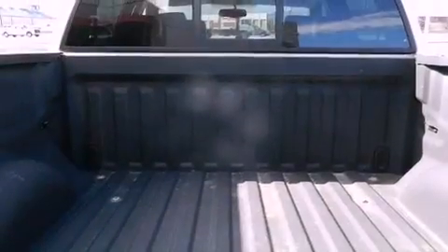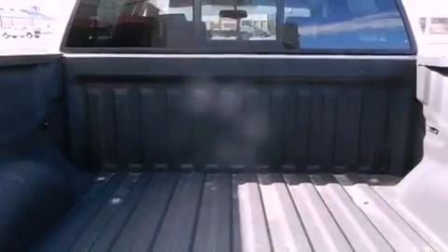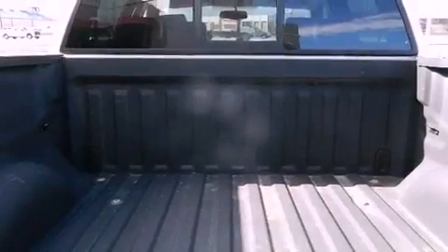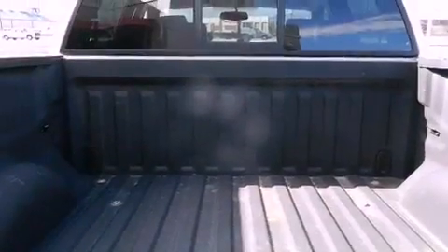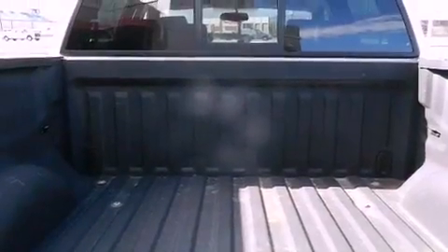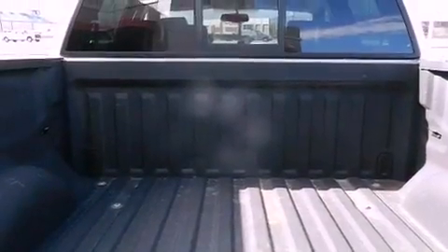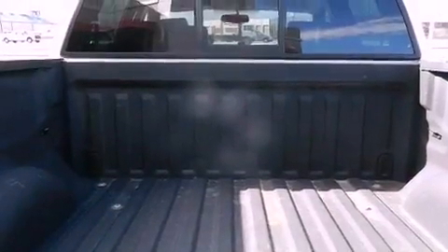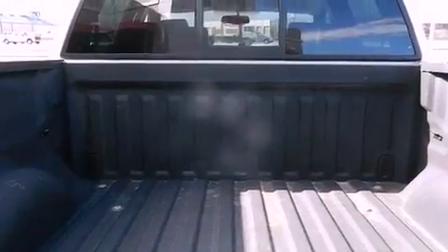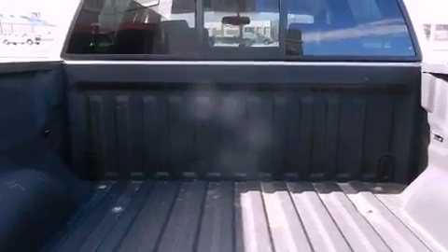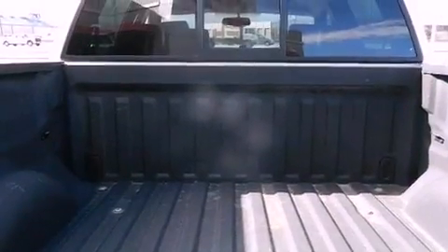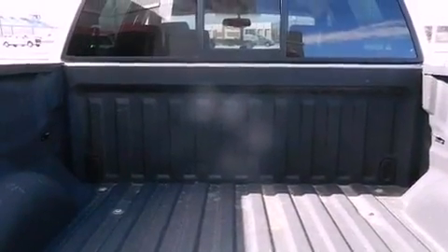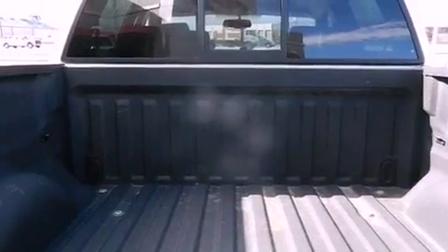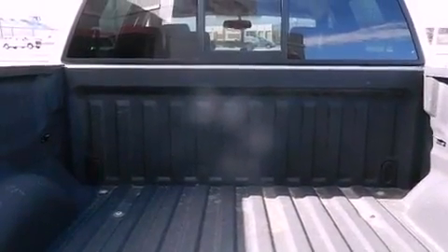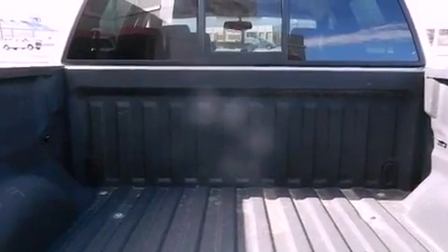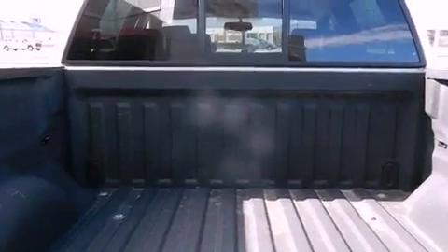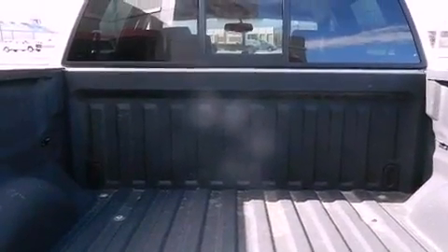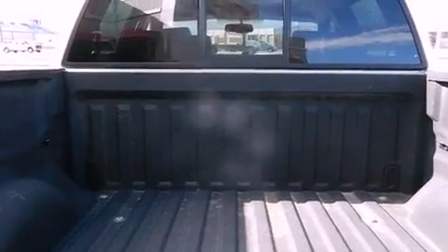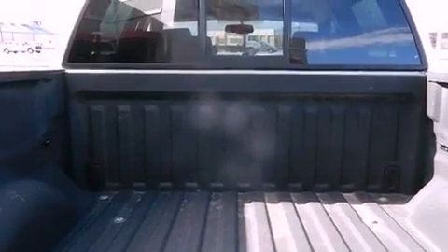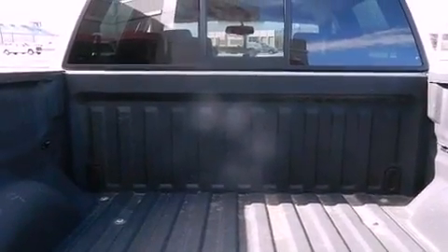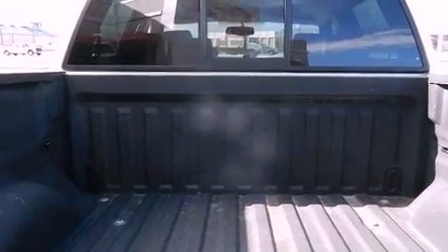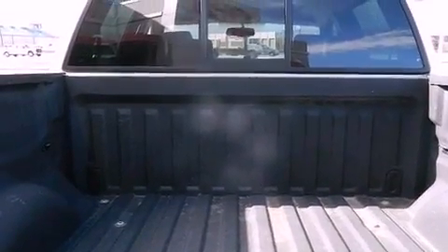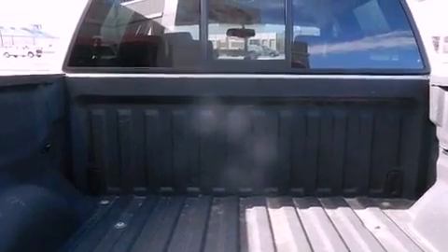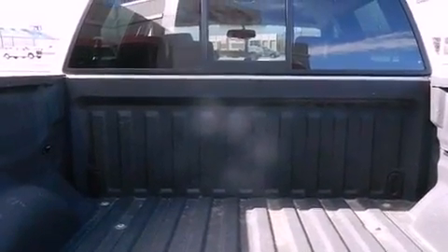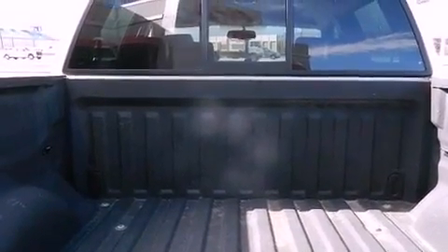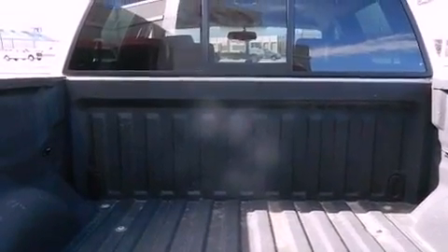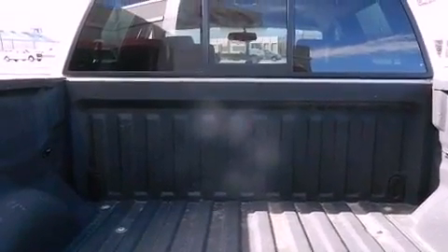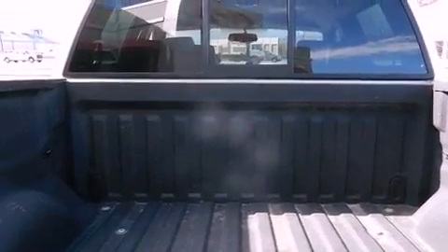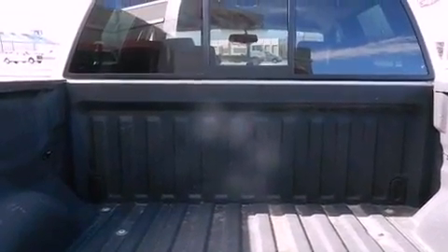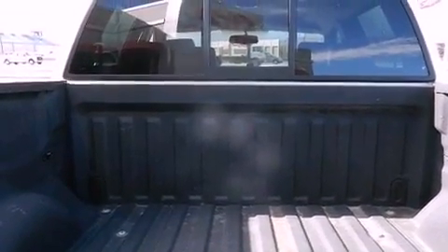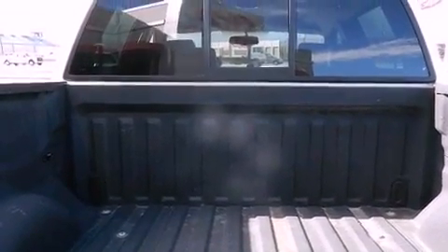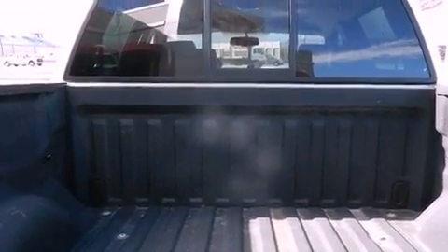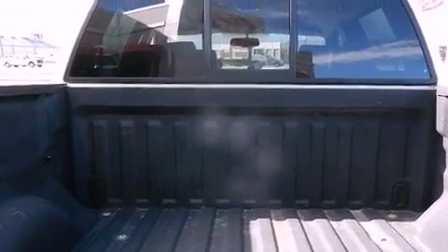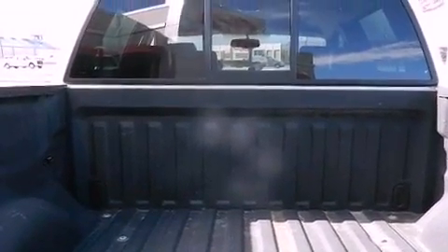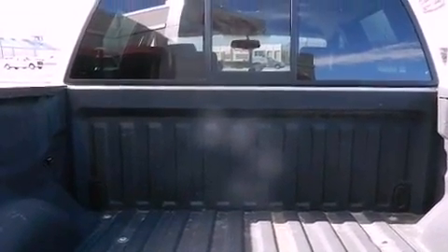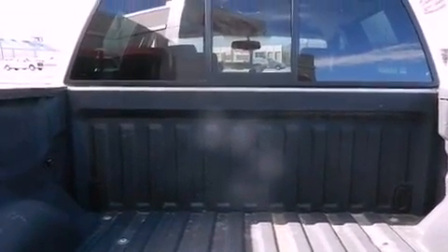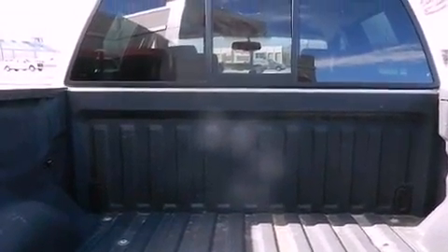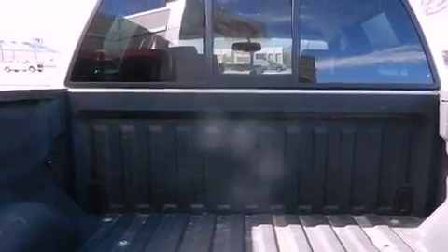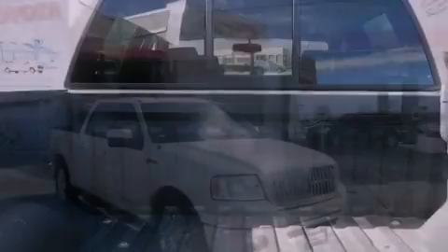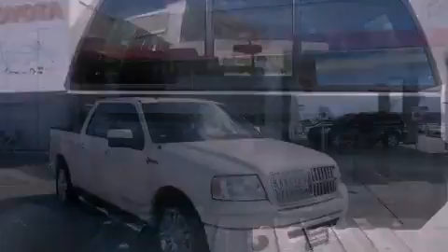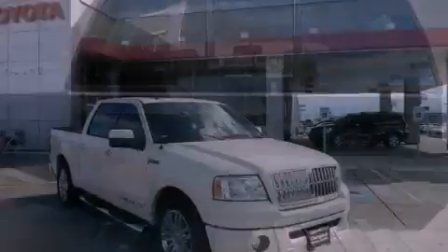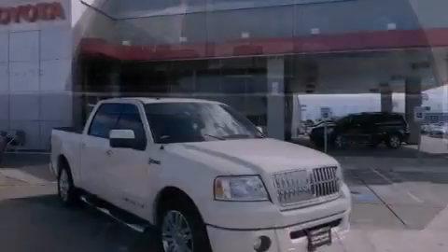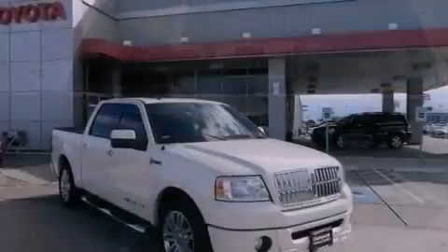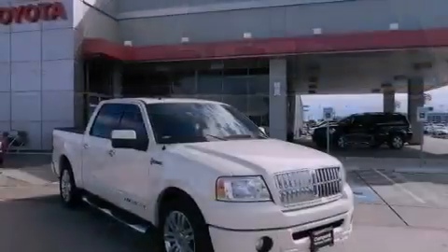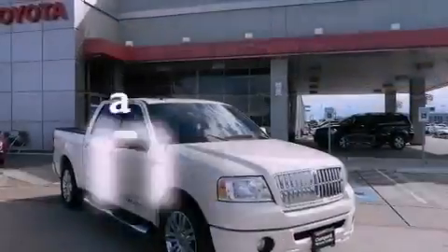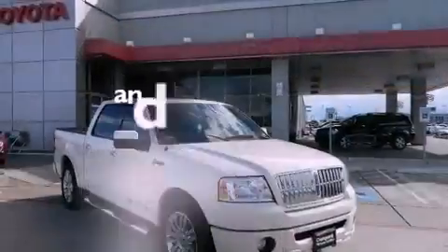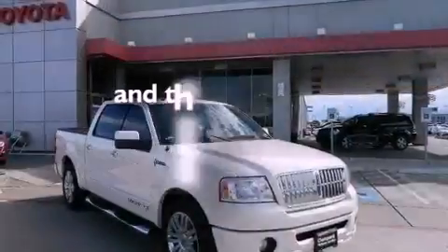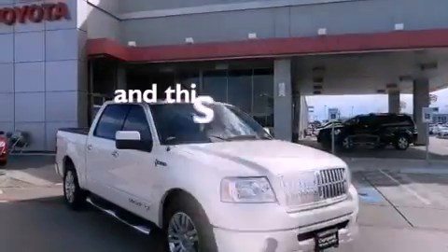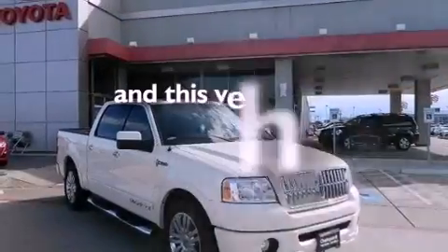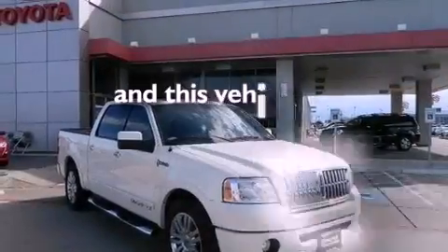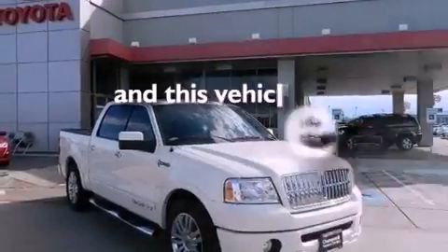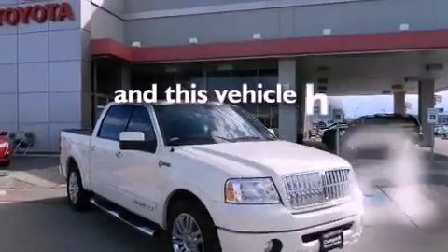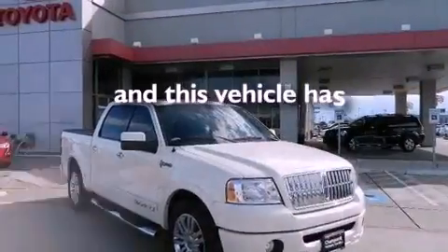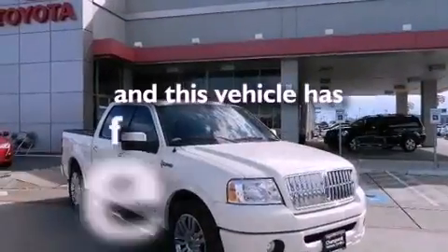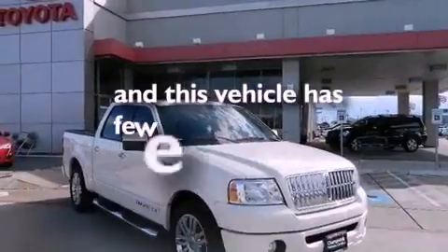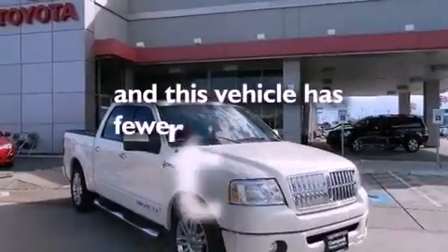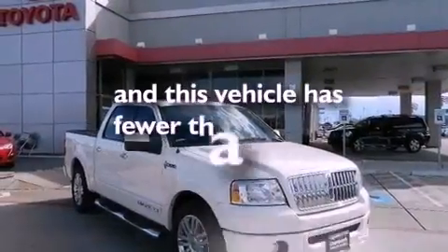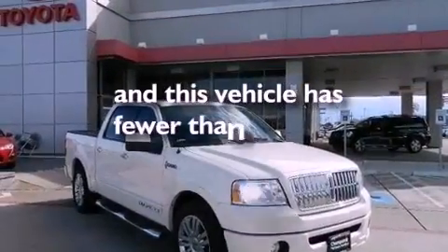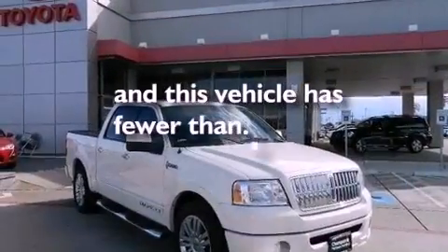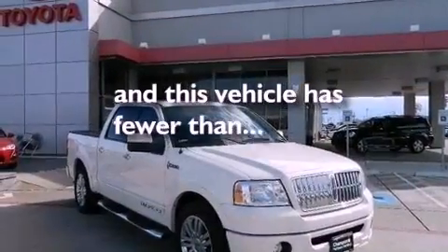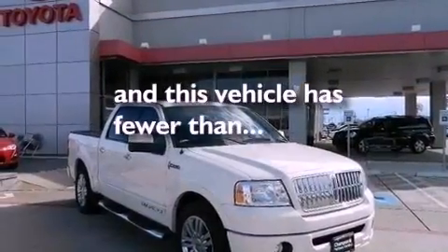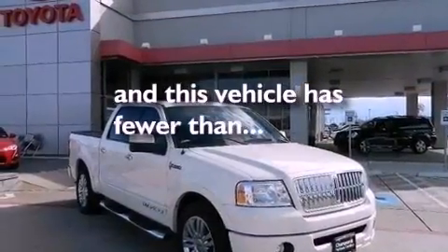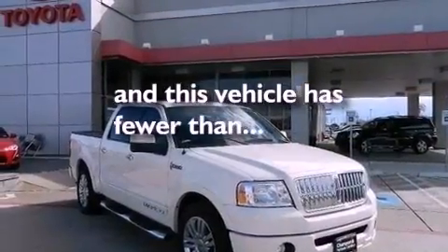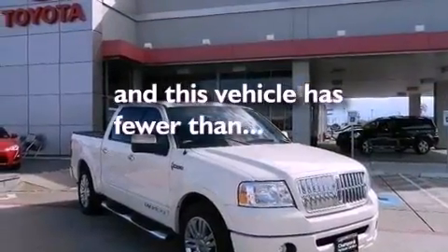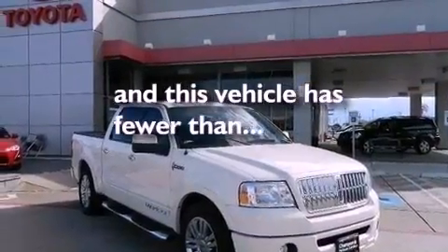A chrome grille, traction control, air conditioning, and this vehicle has less than 32,000 miles.